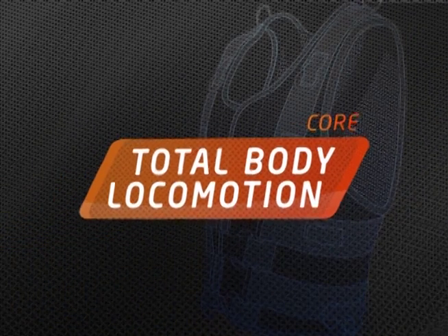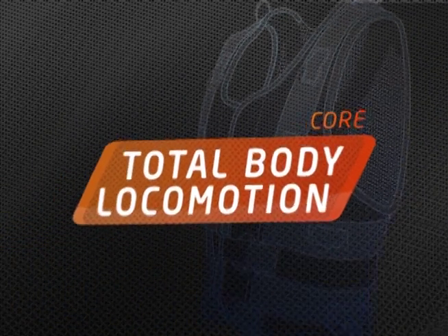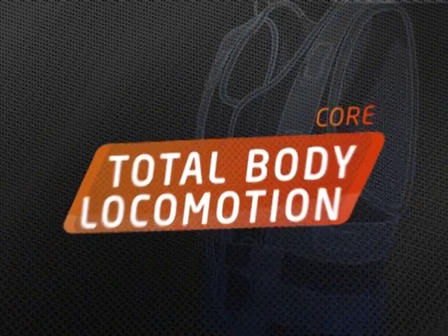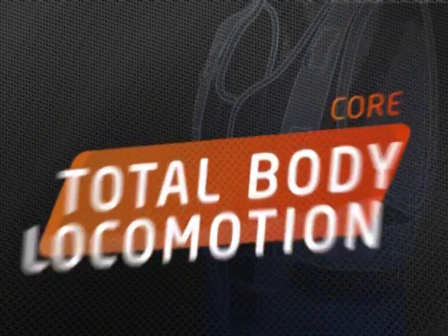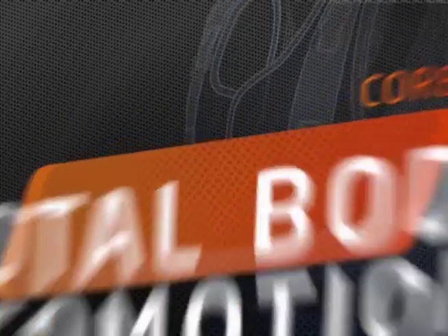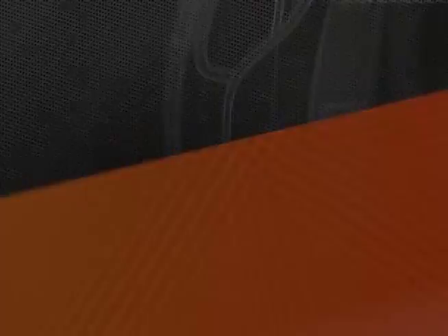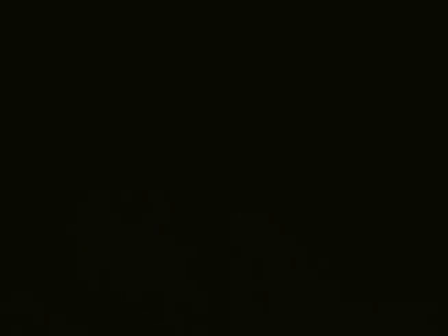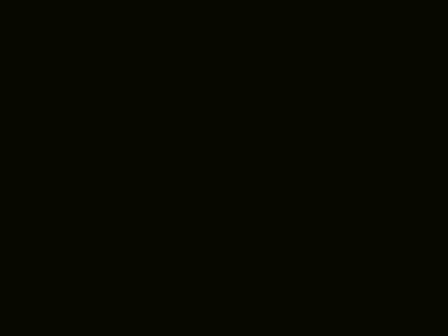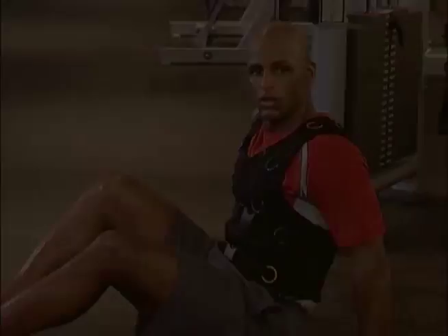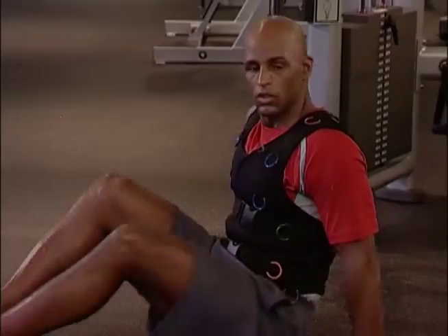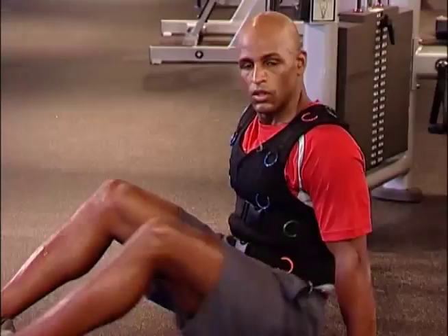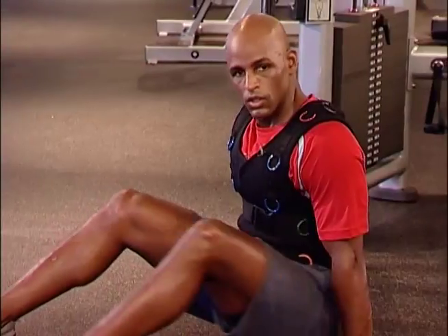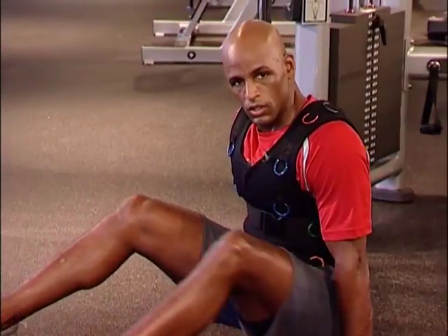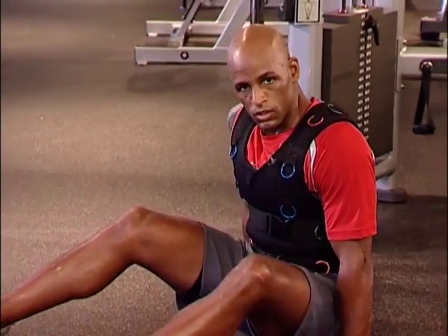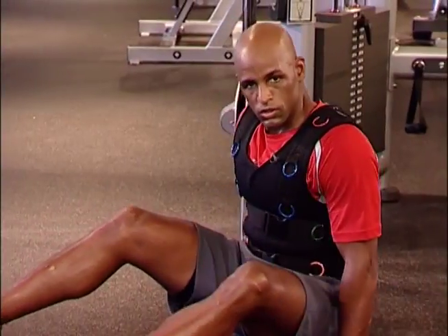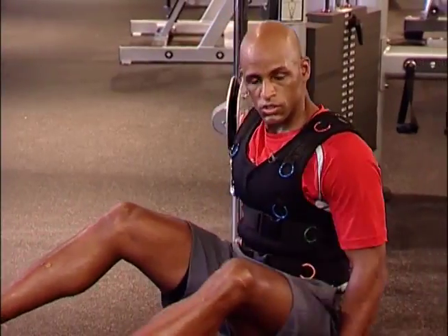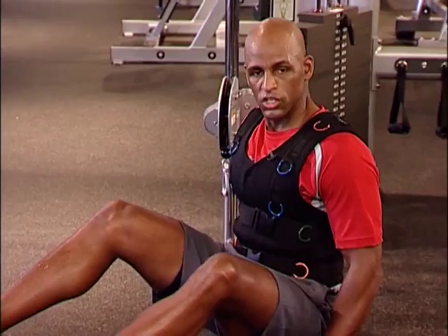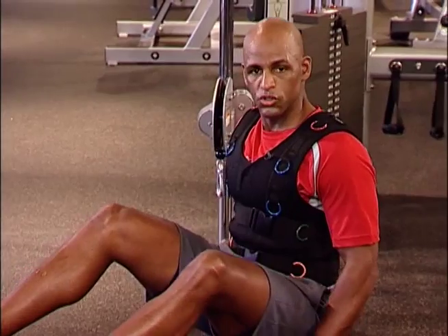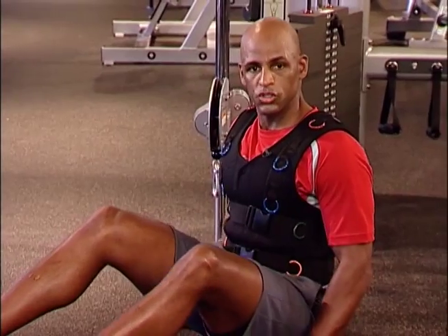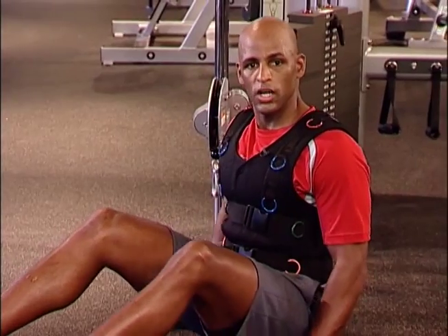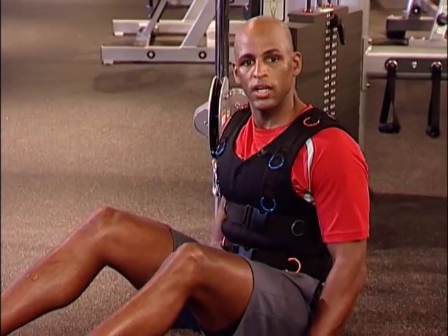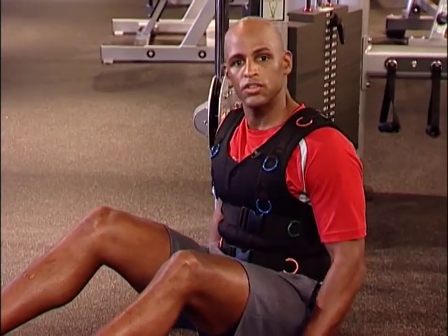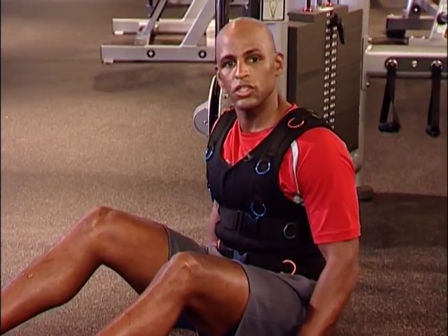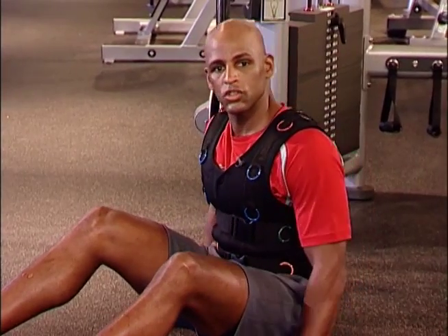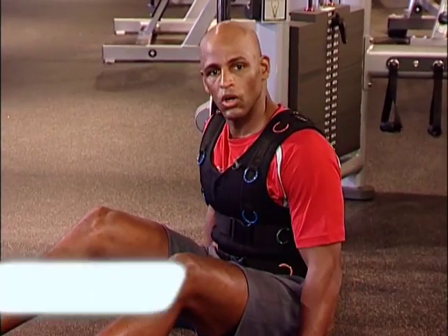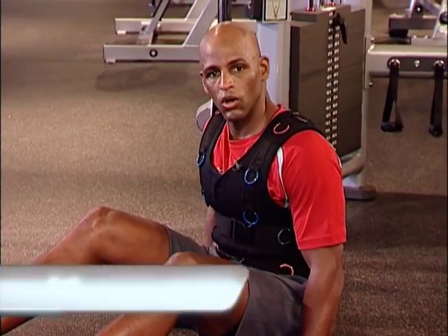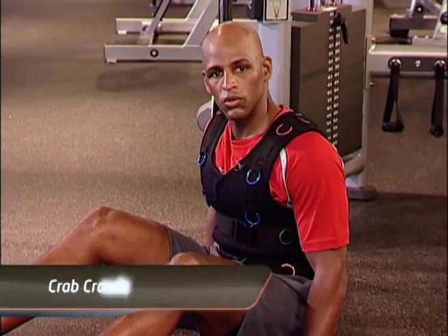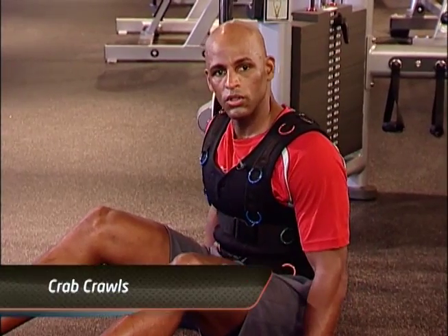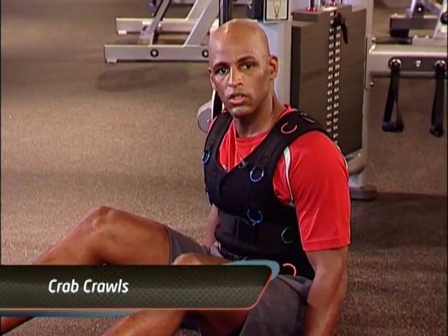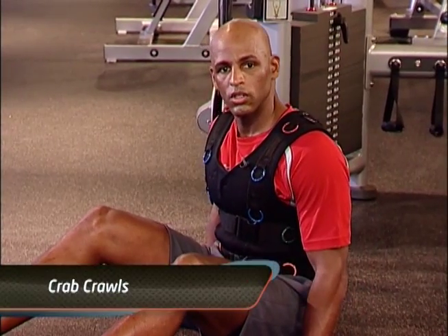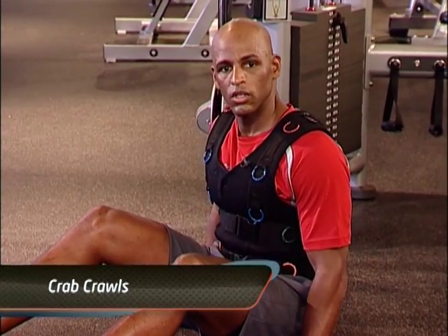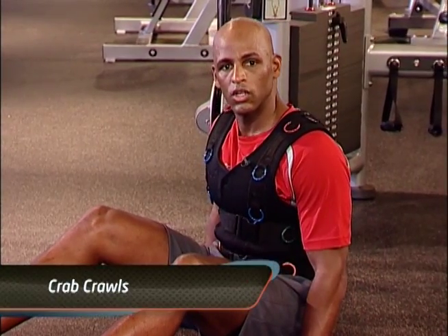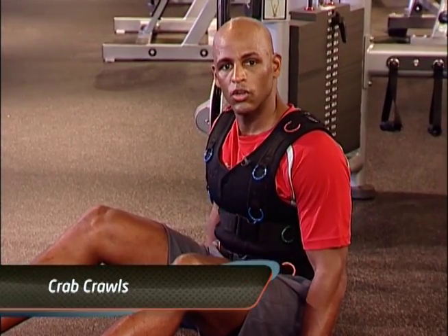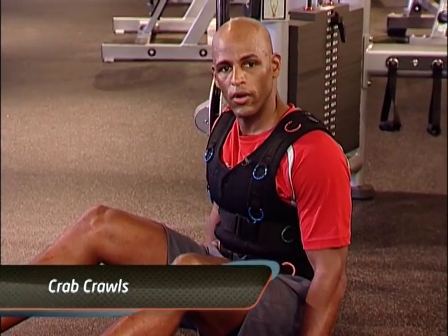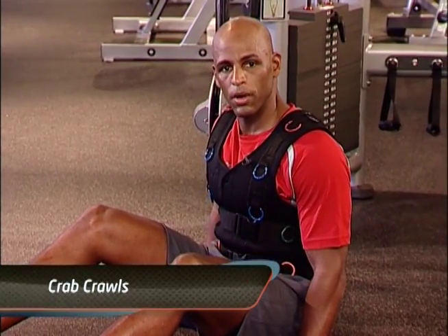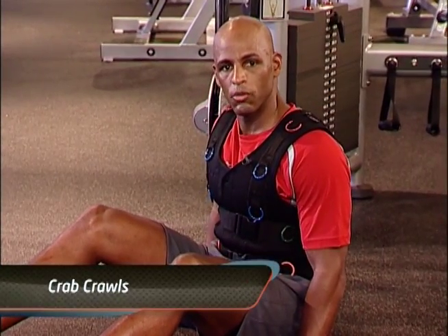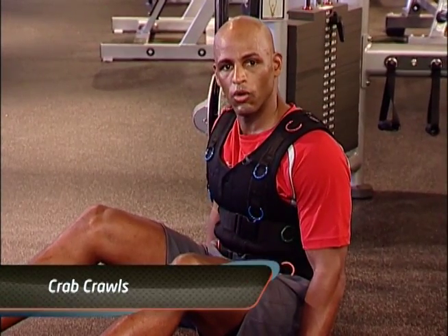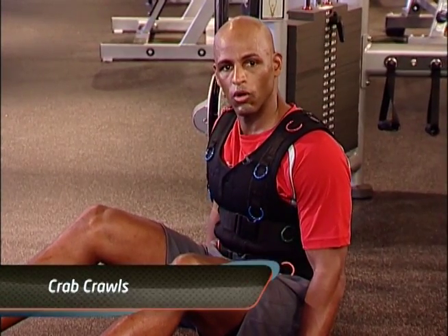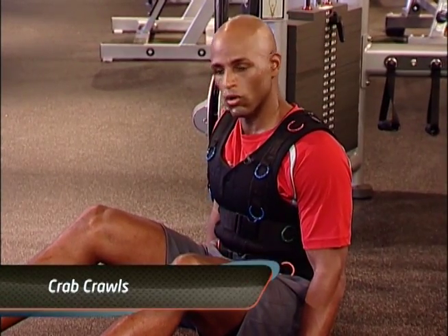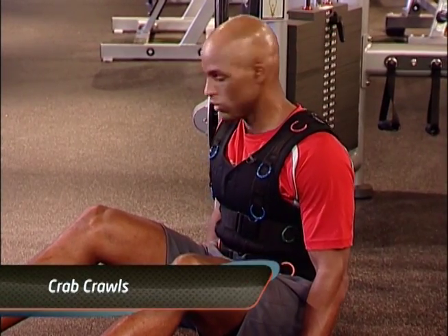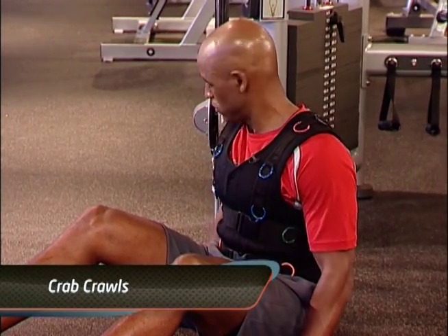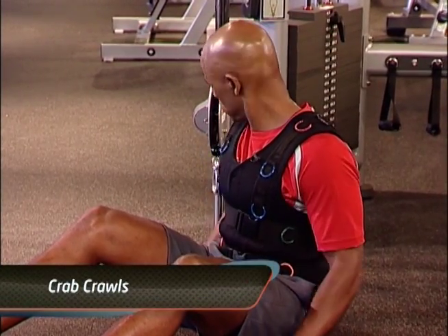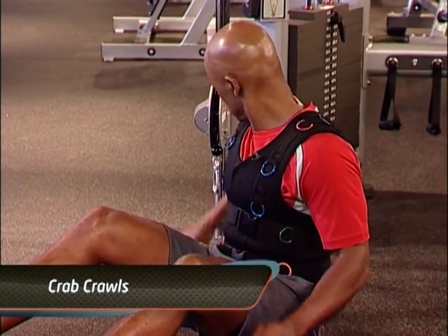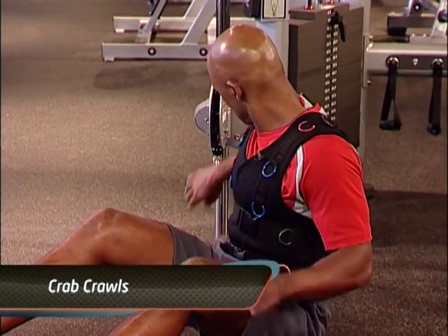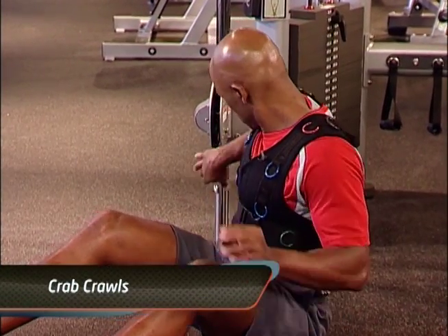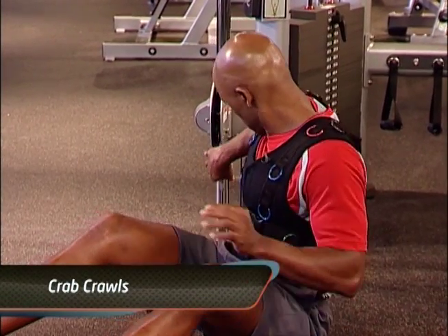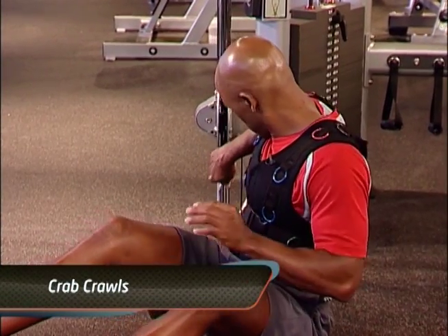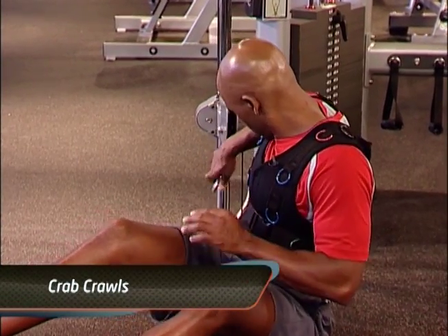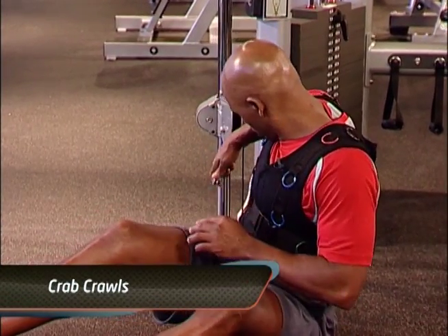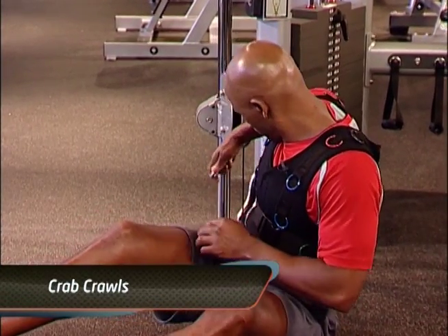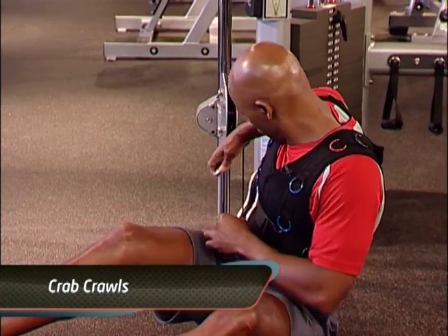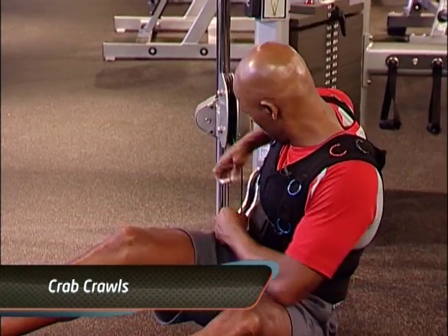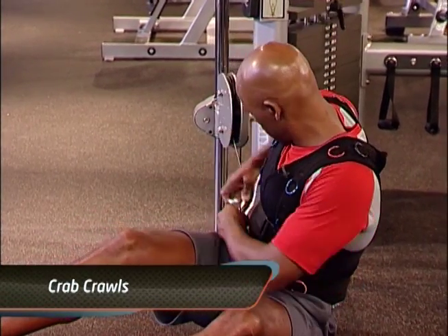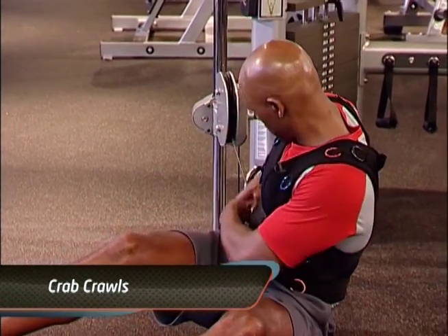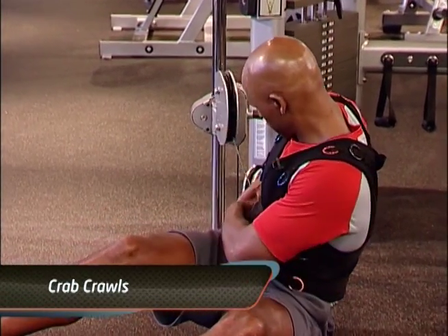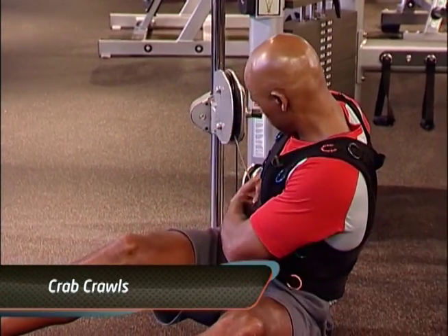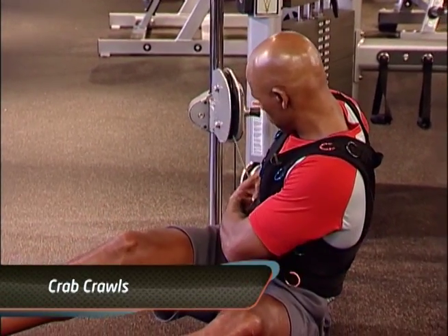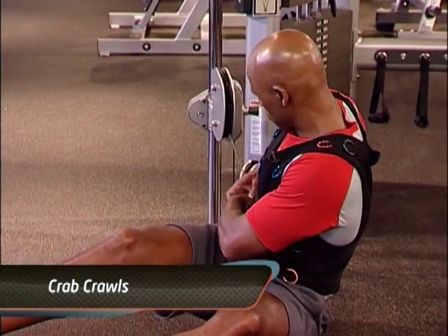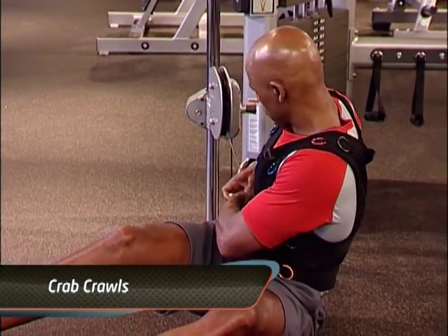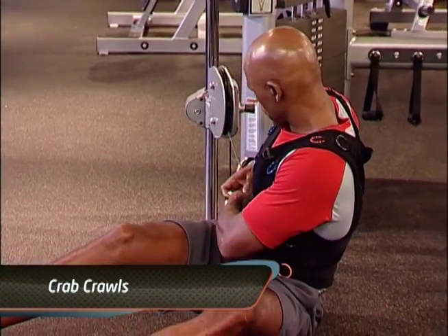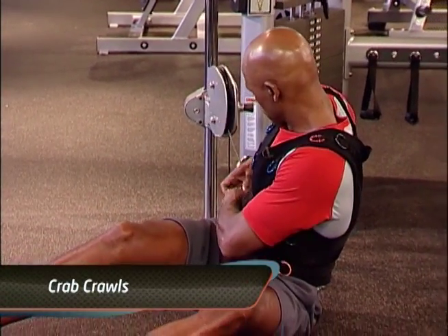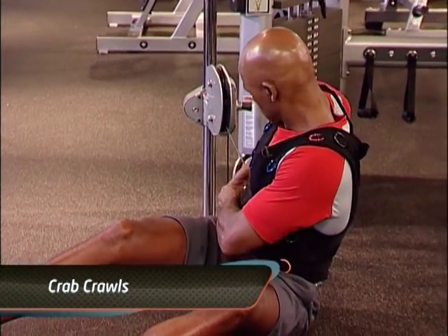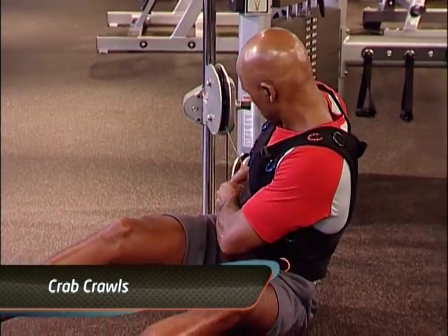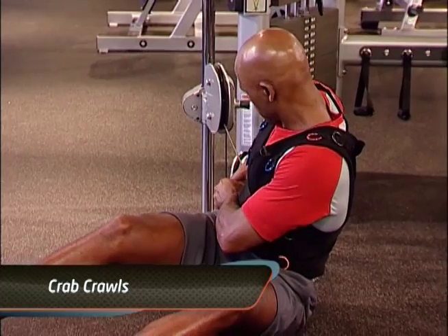This exercise is called a crab crawl. You want to connect into your purple ring.